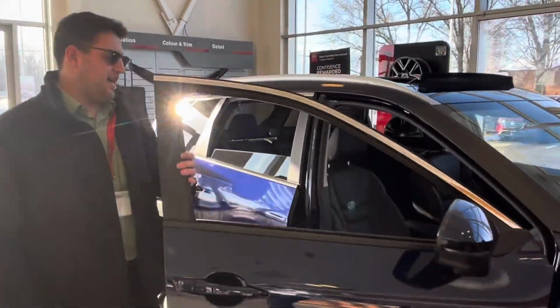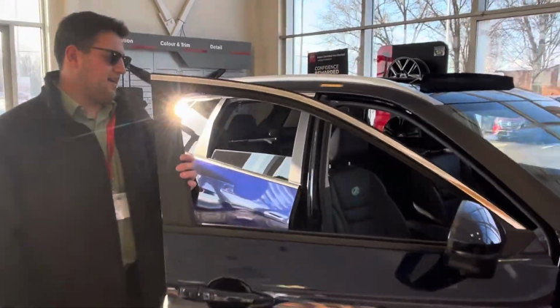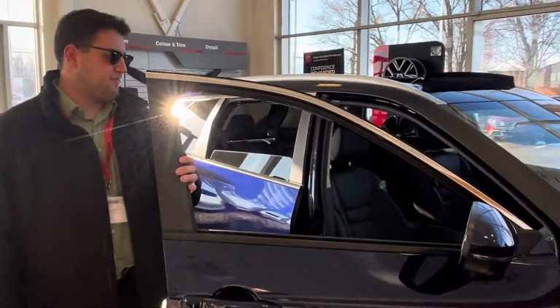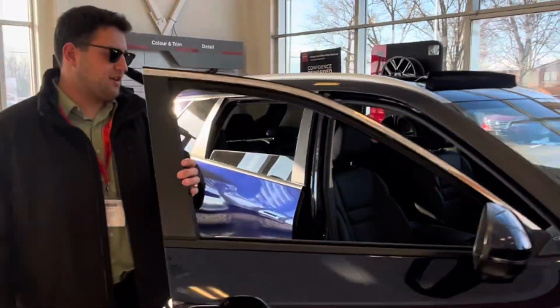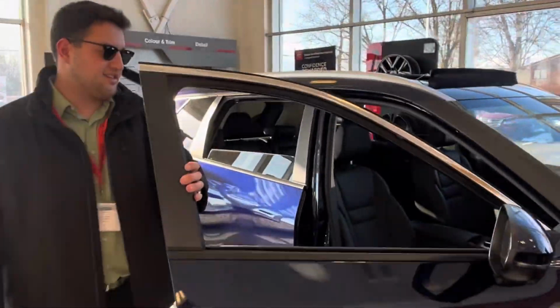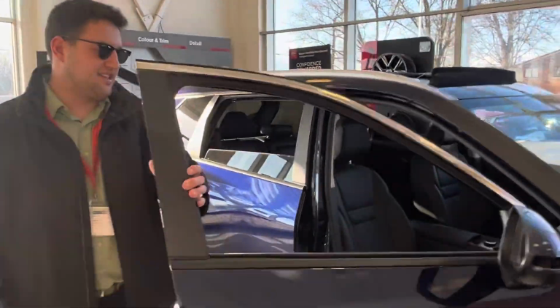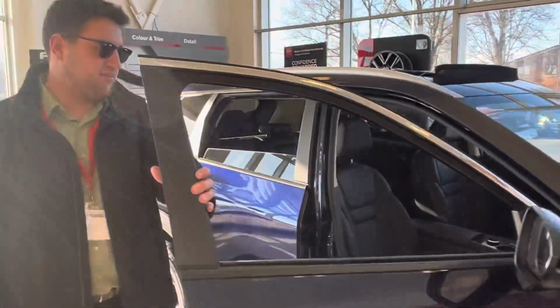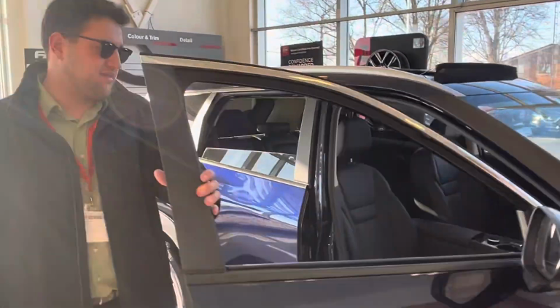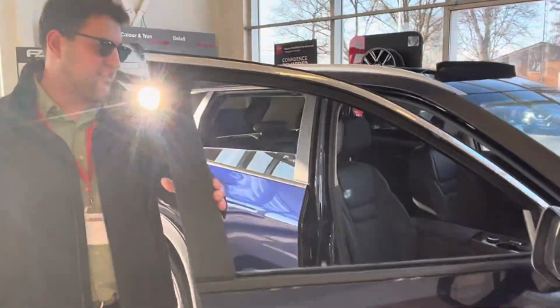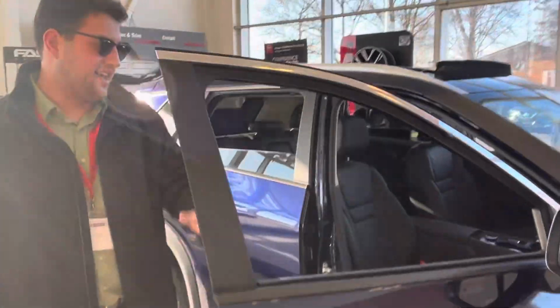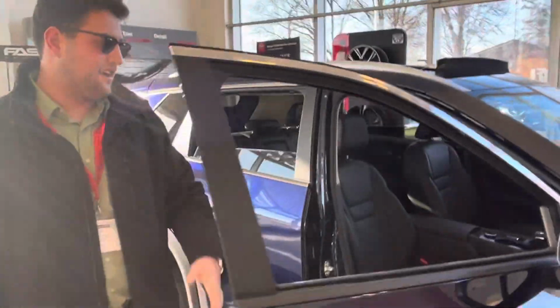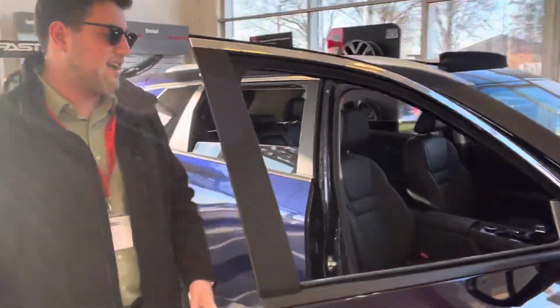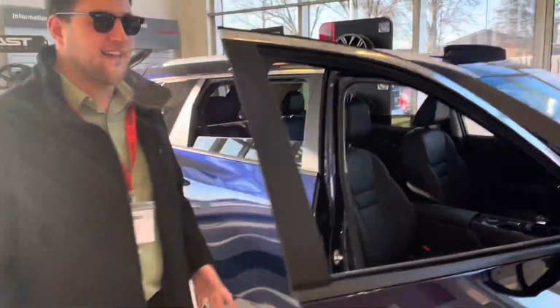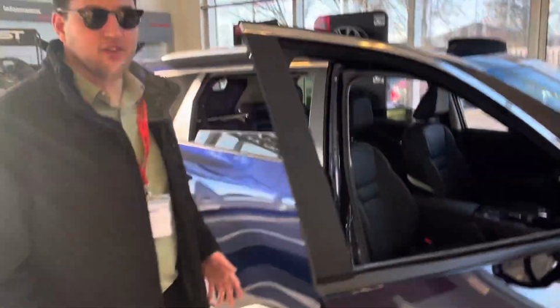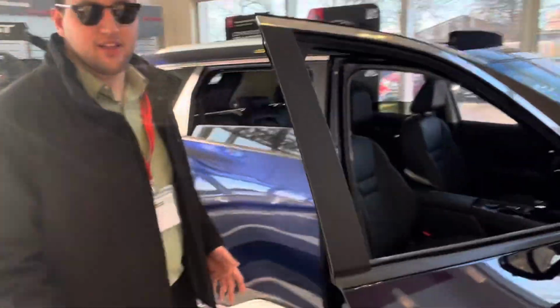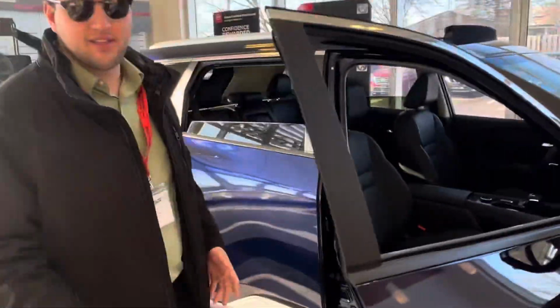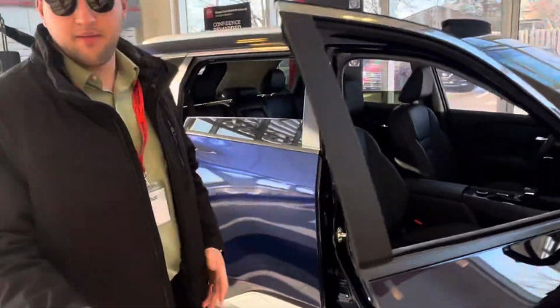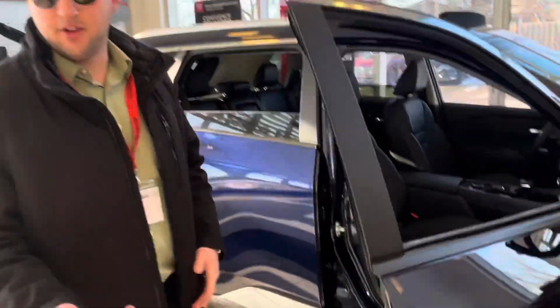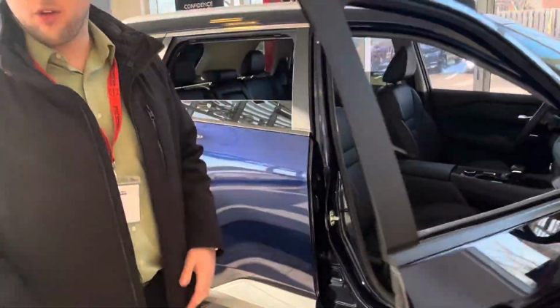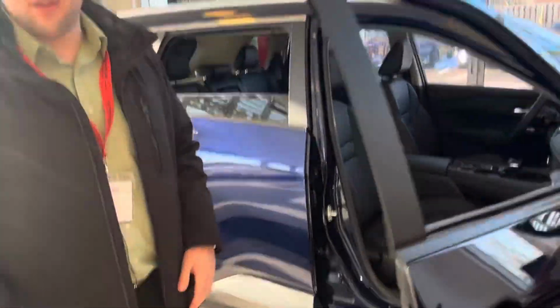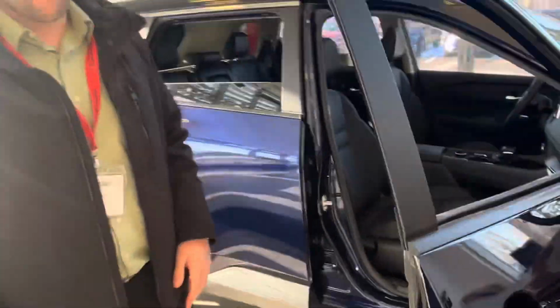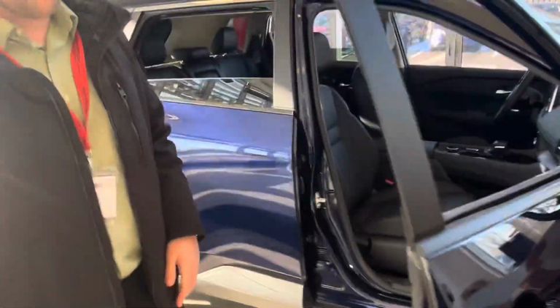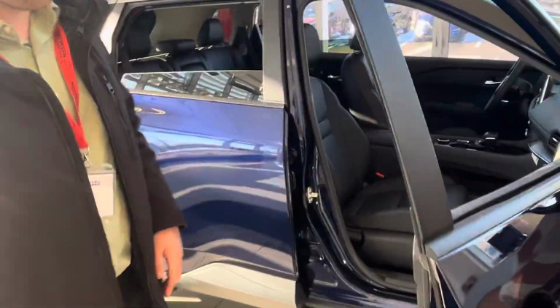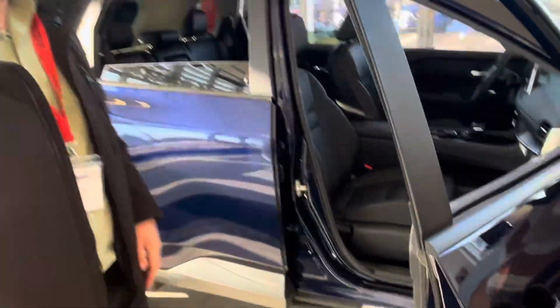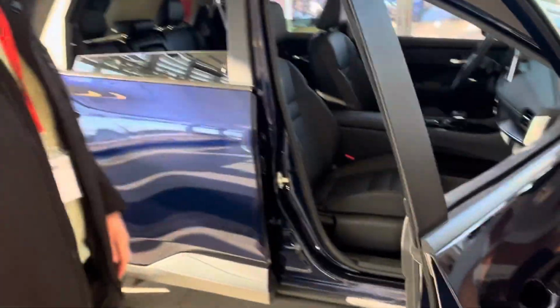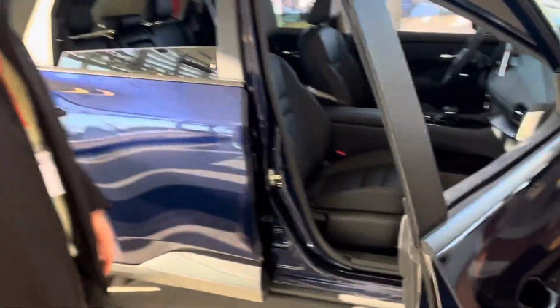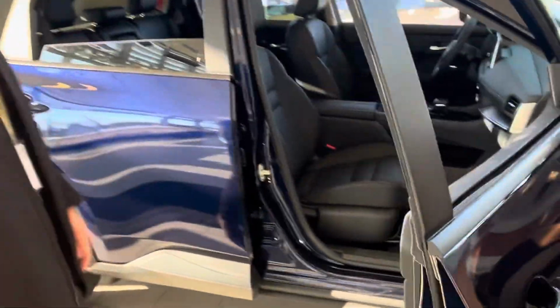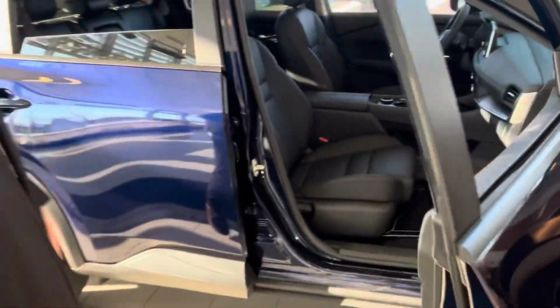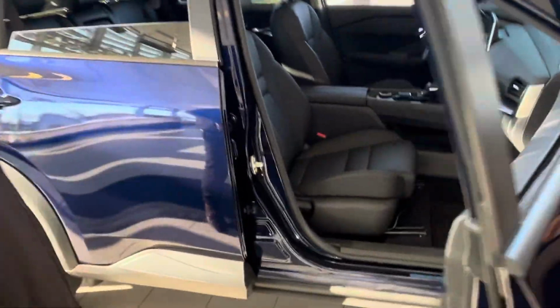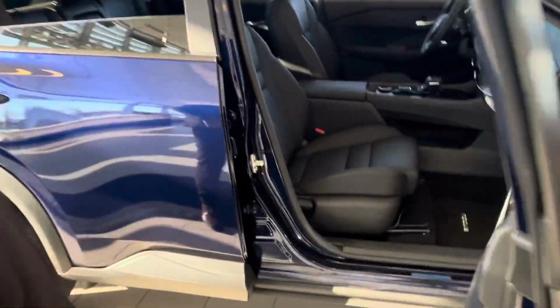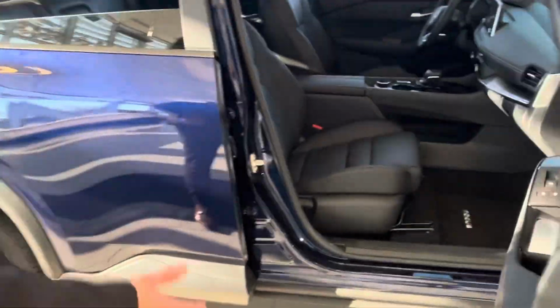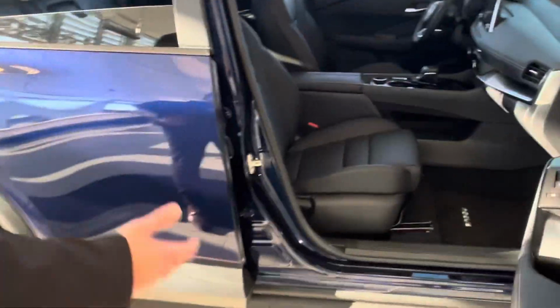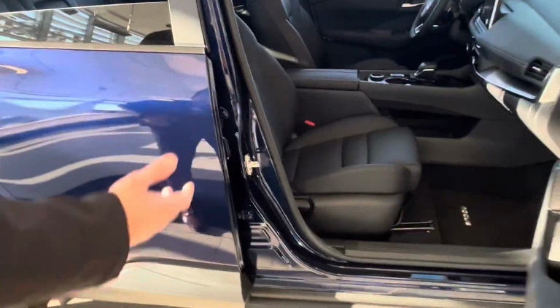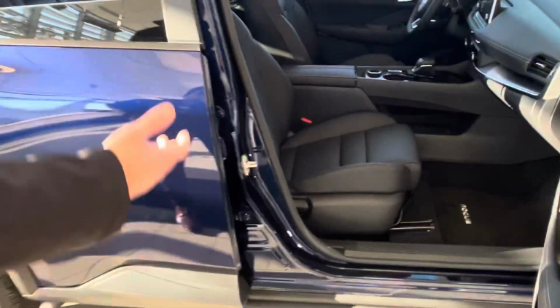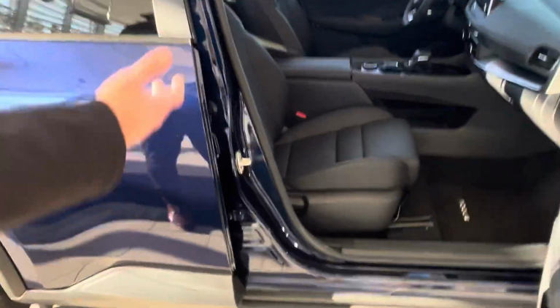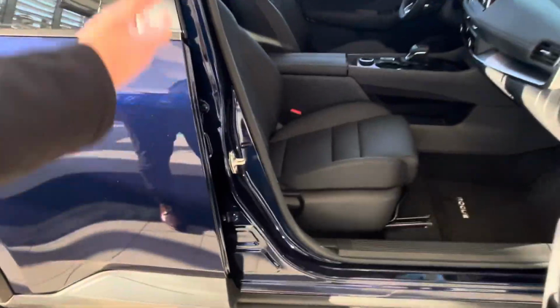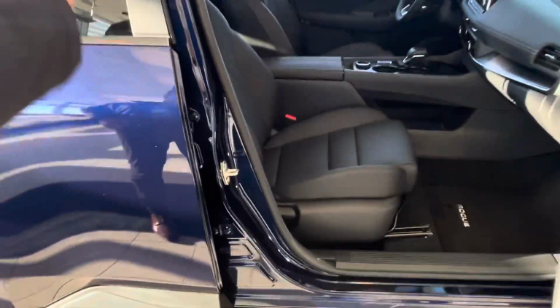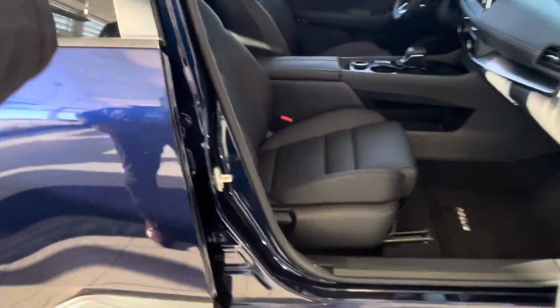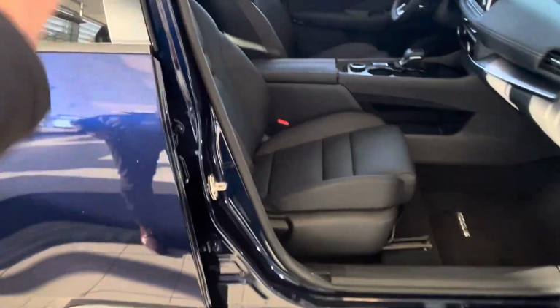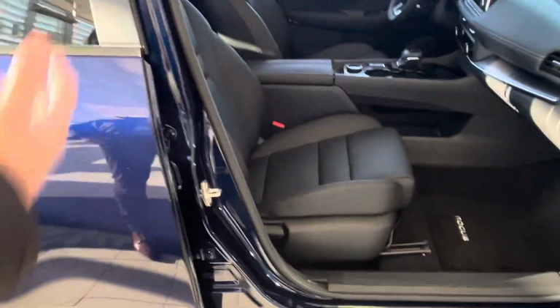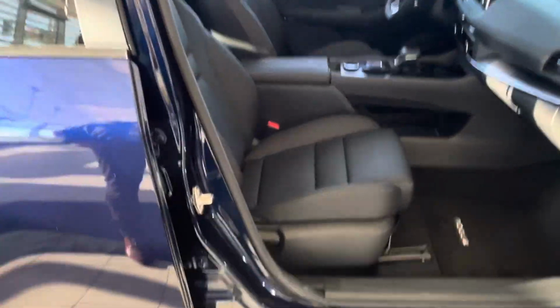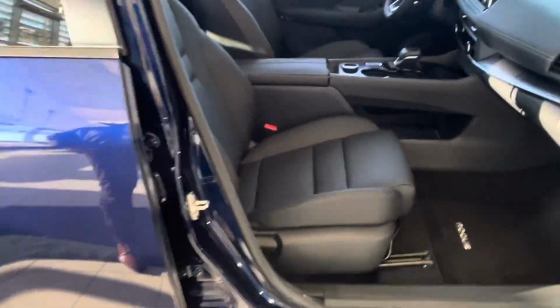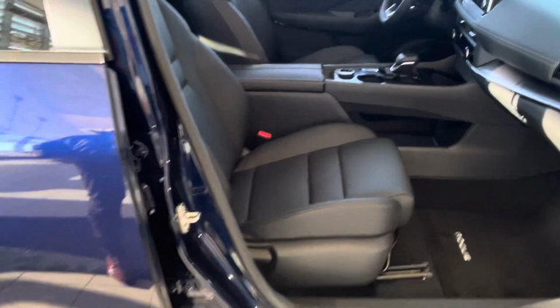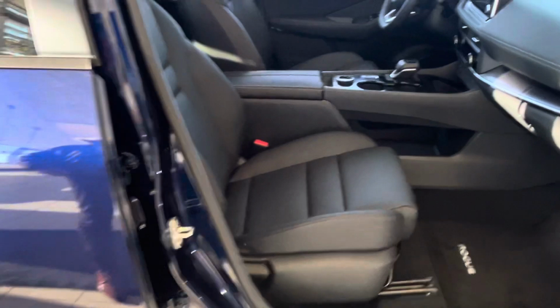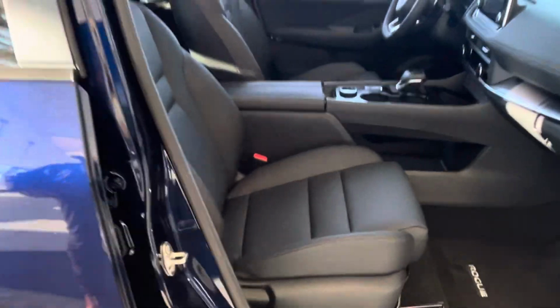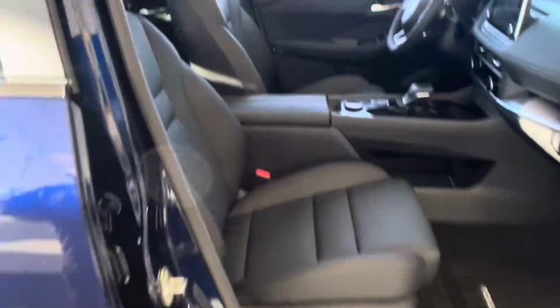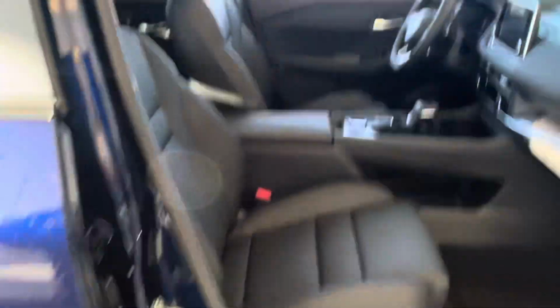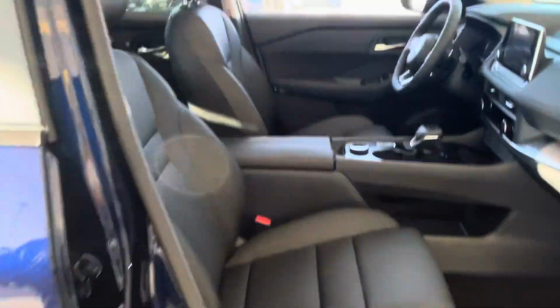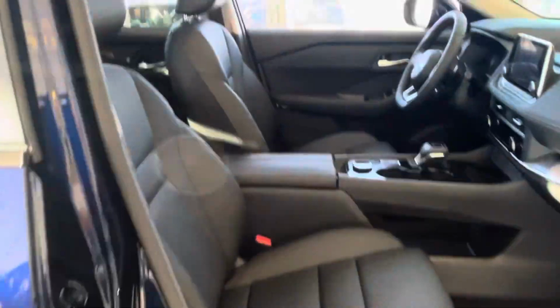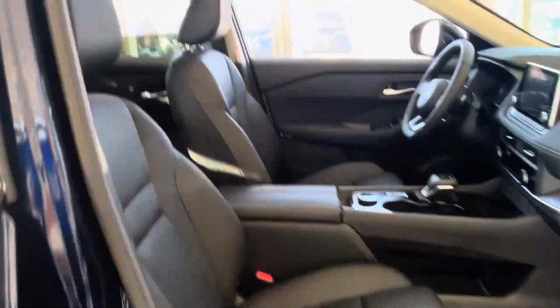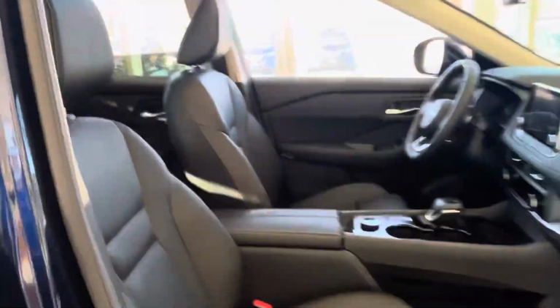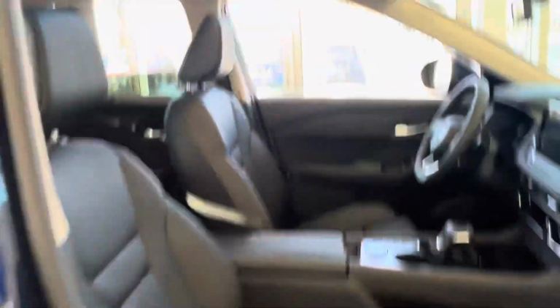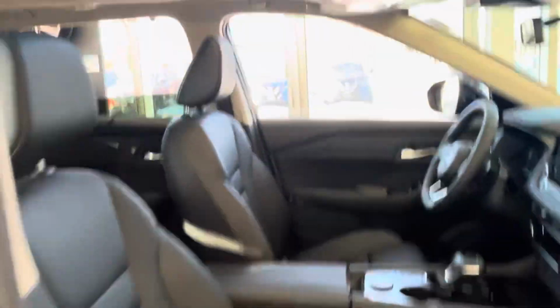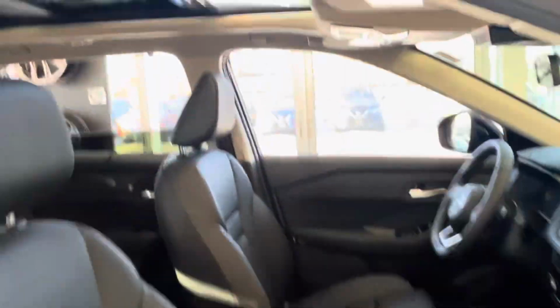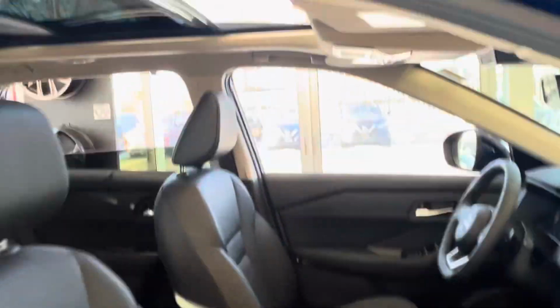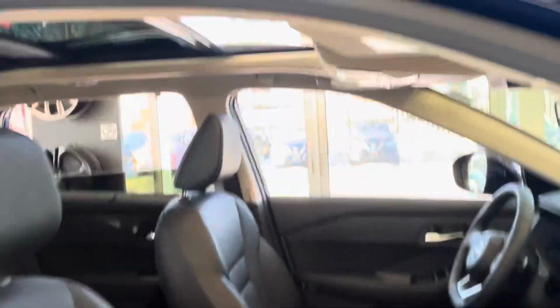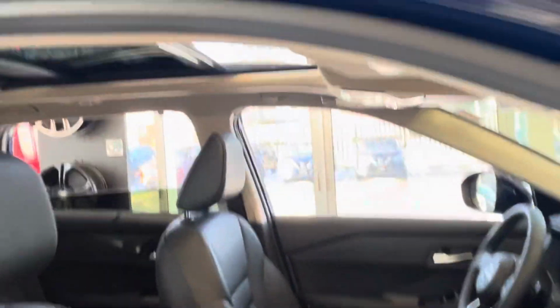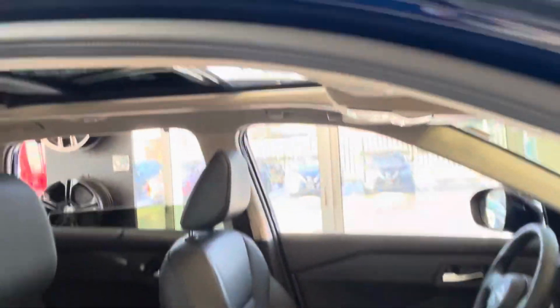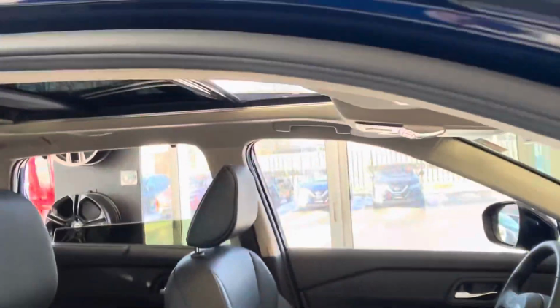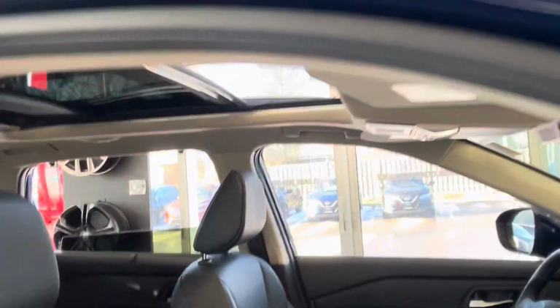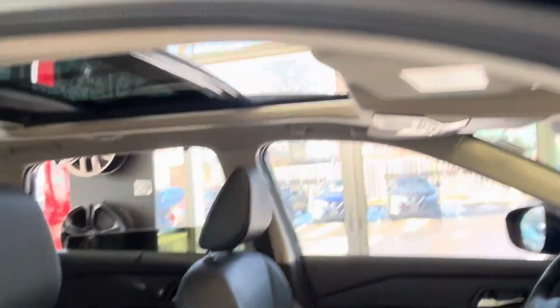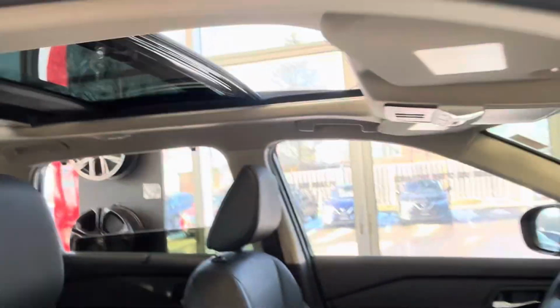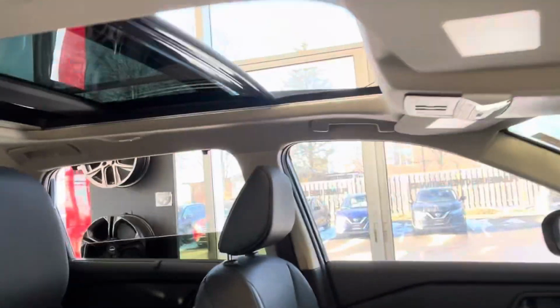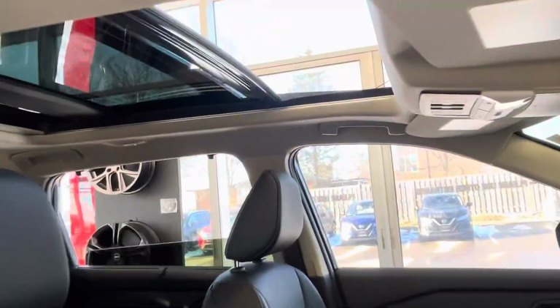You can see it comes with leather — I know that's something you're looking for in a vehicle. And when you look up, you can see the panoramic moonroof that goes all the way to the back.